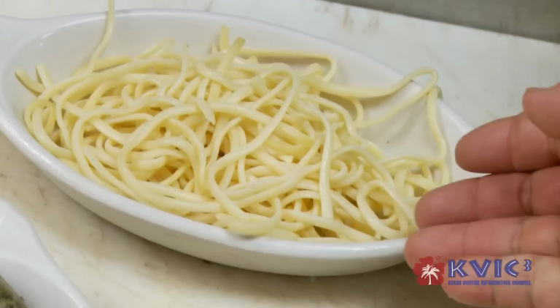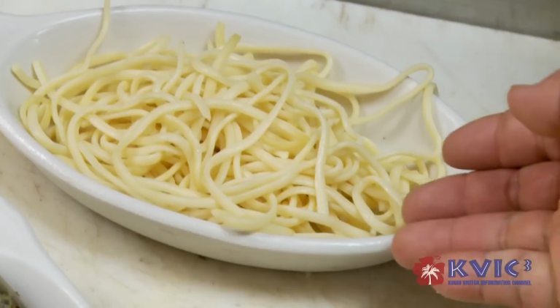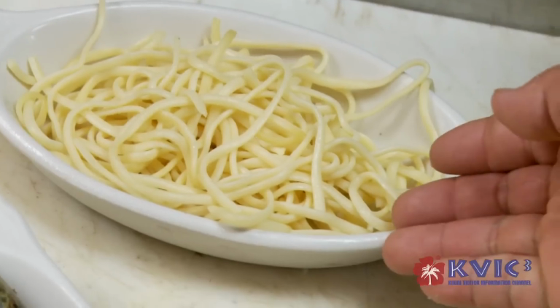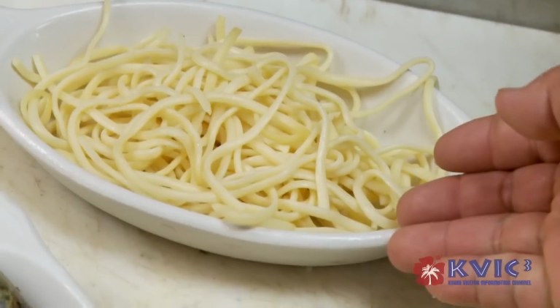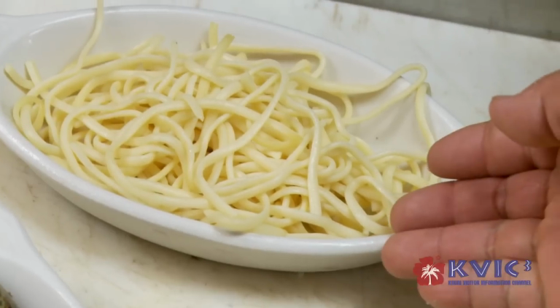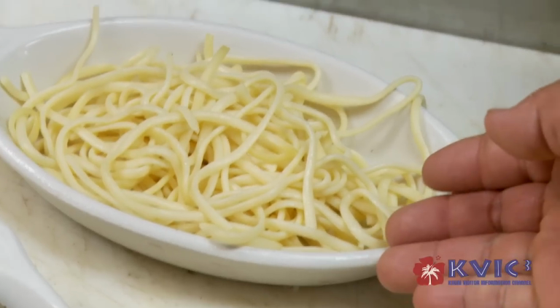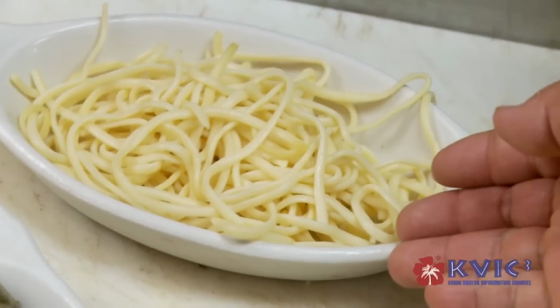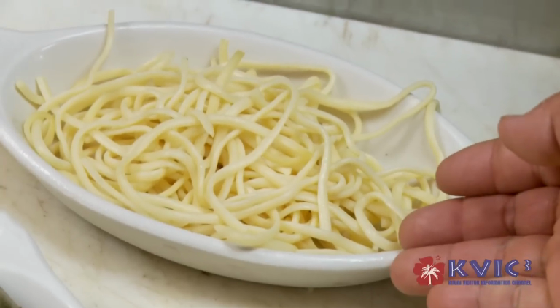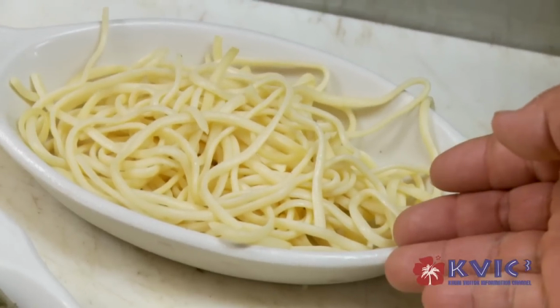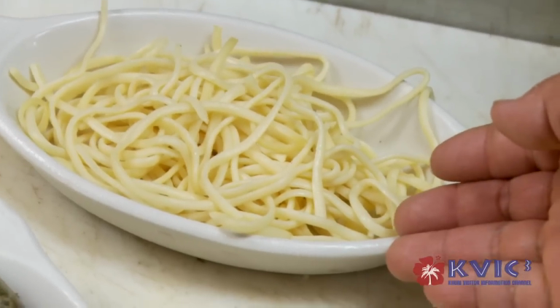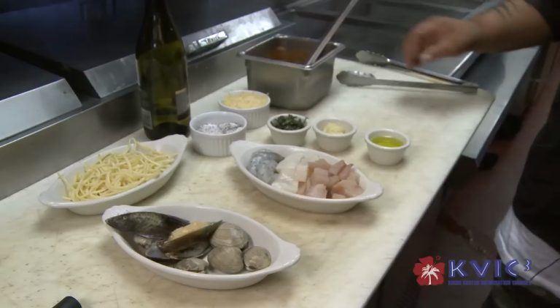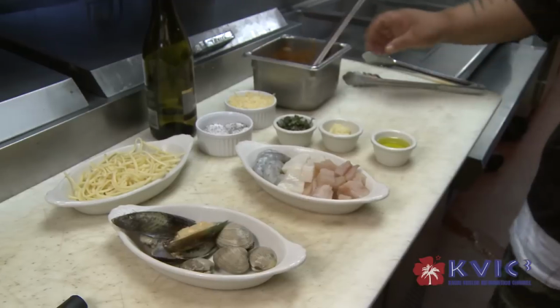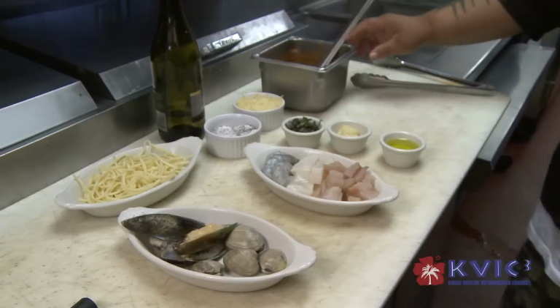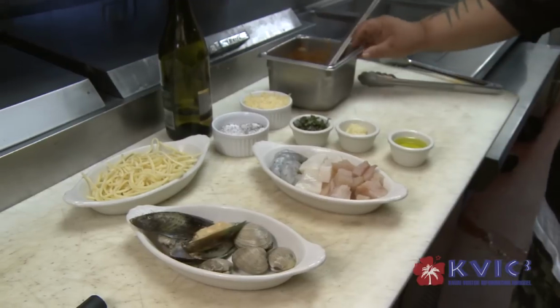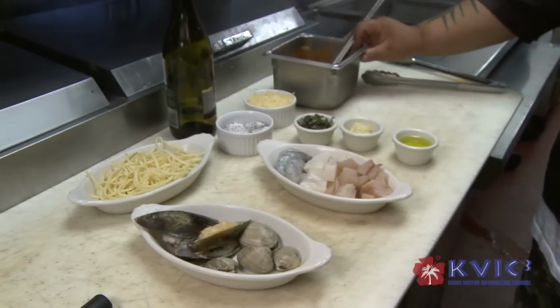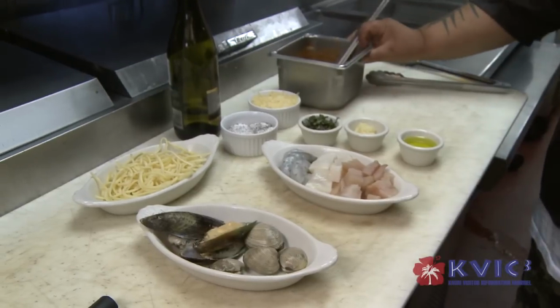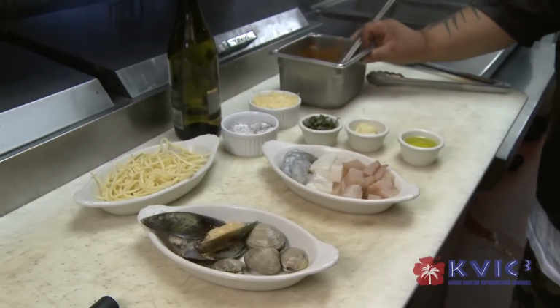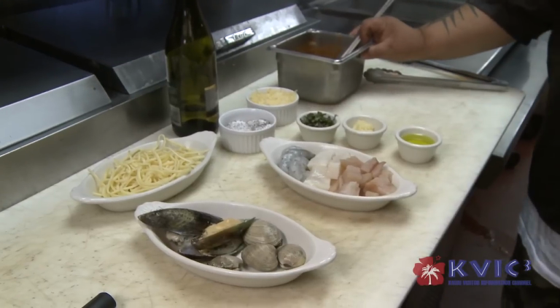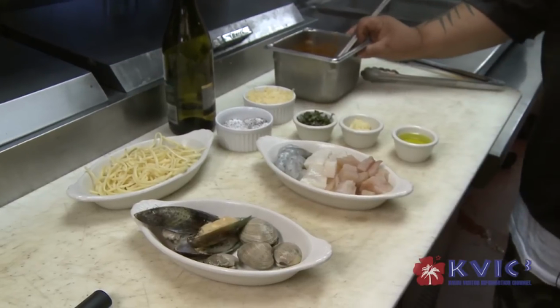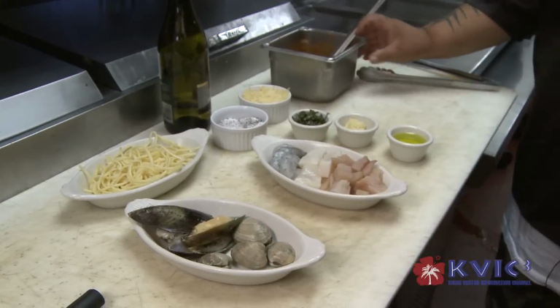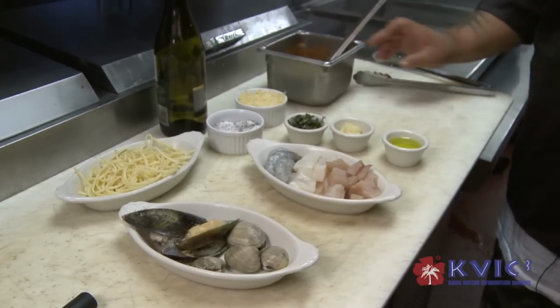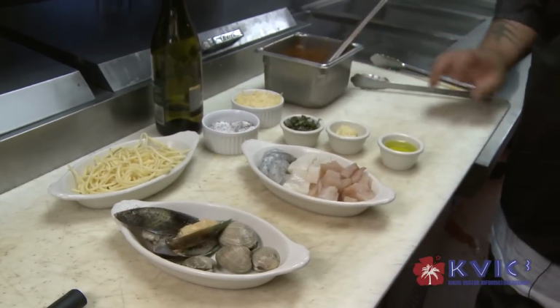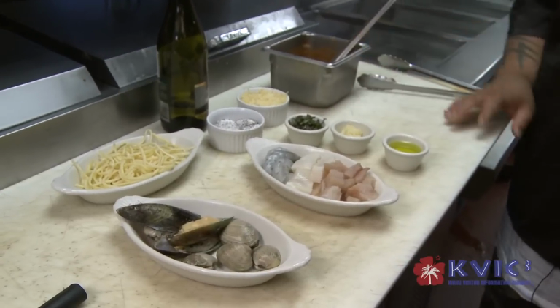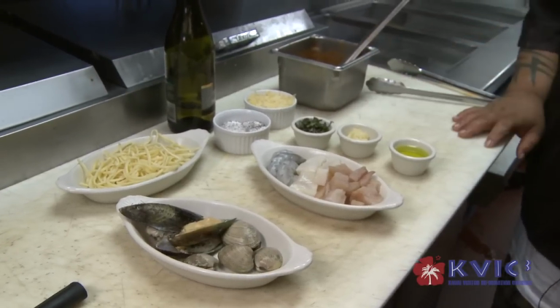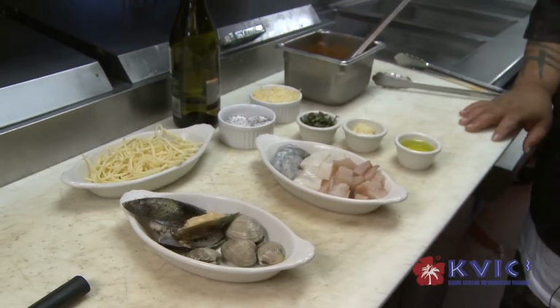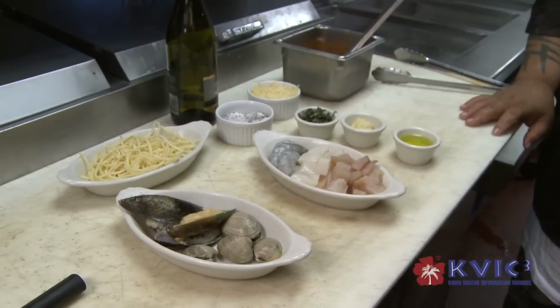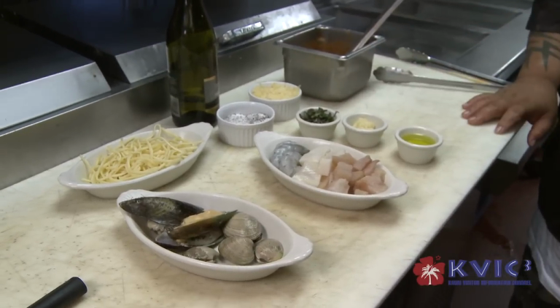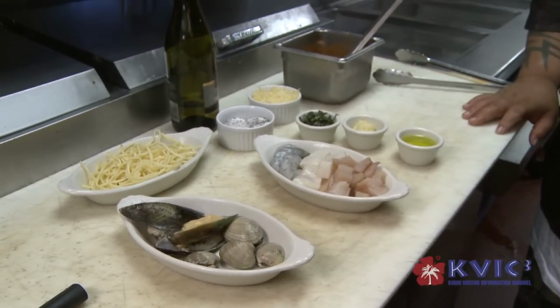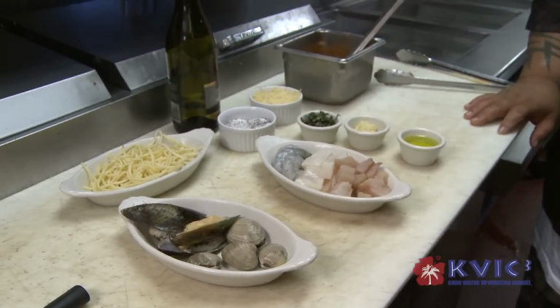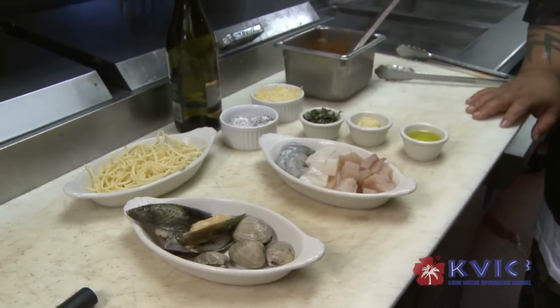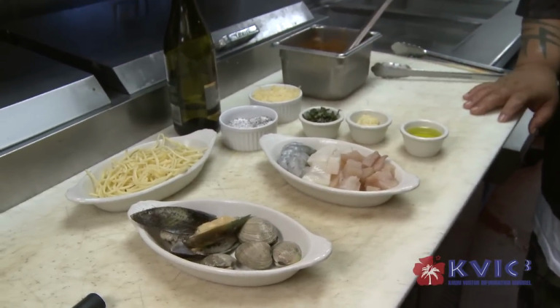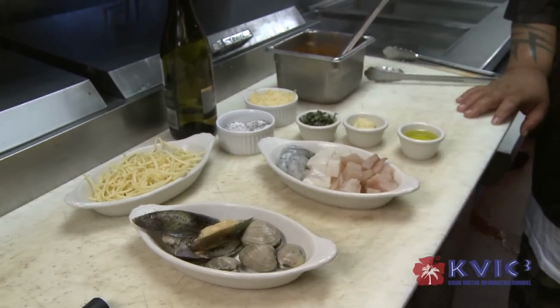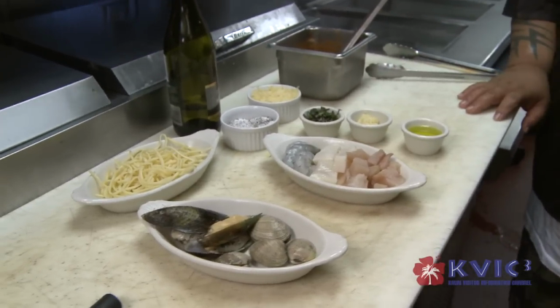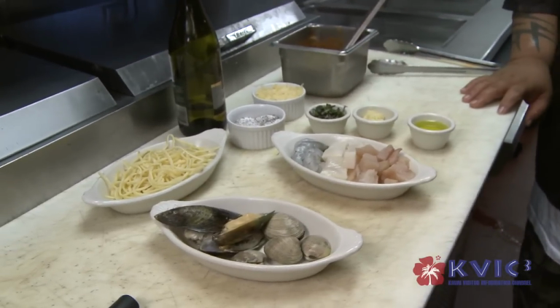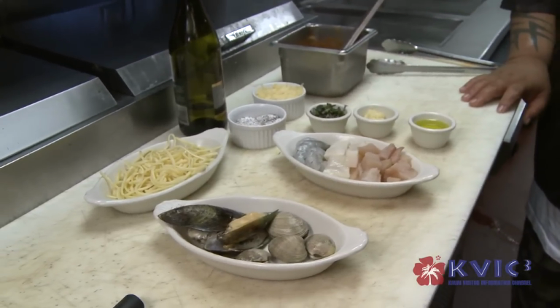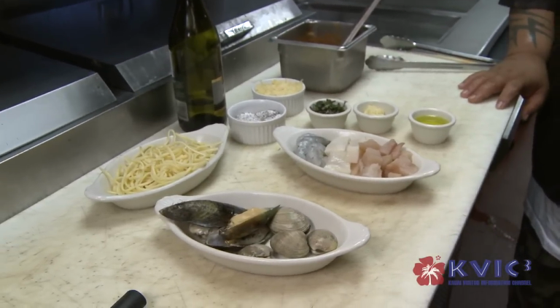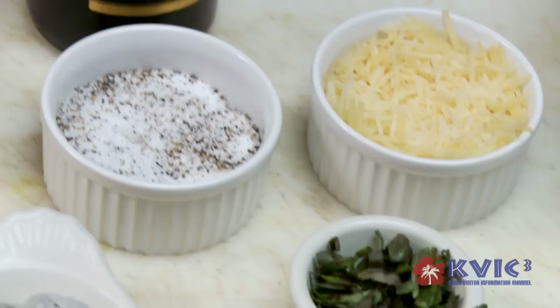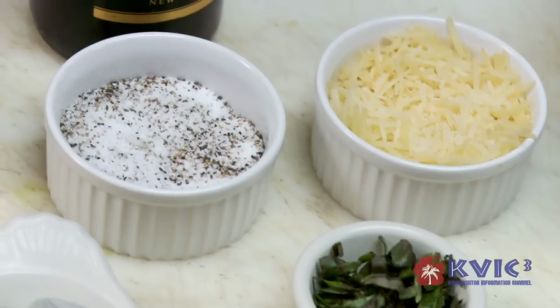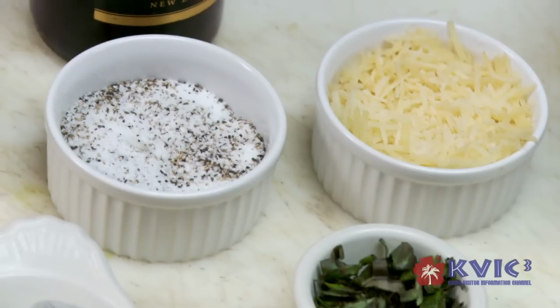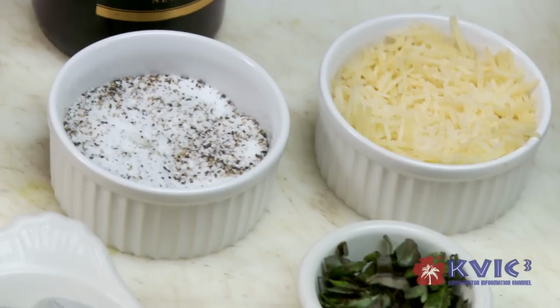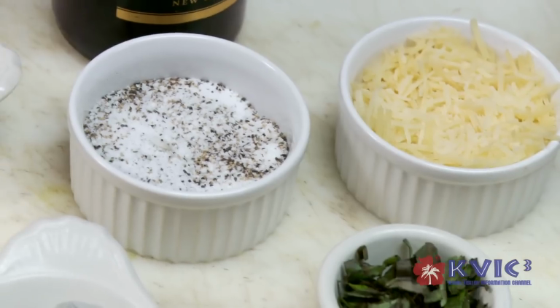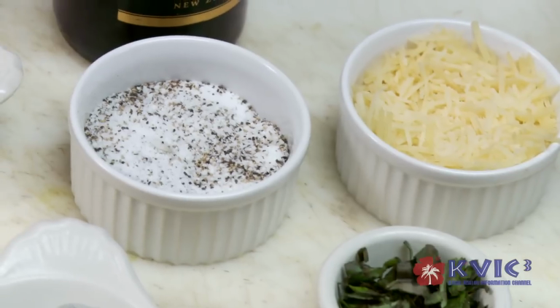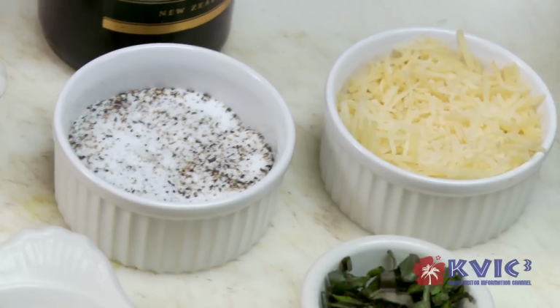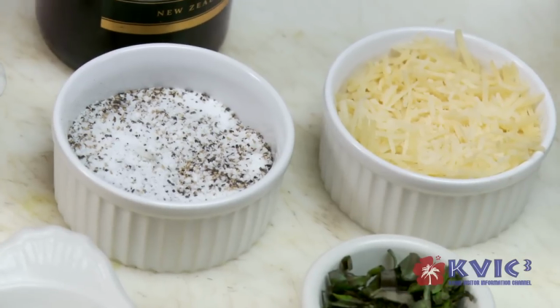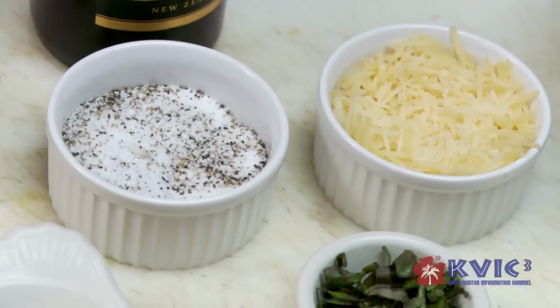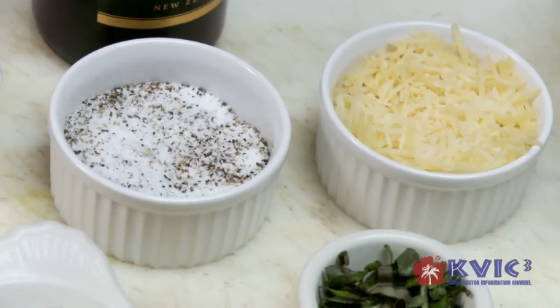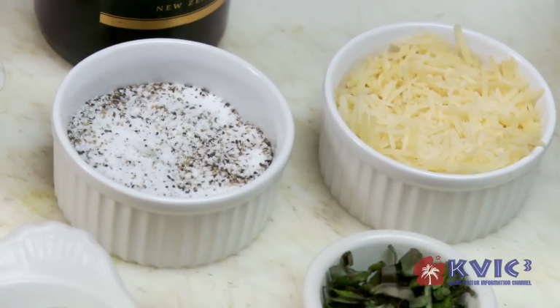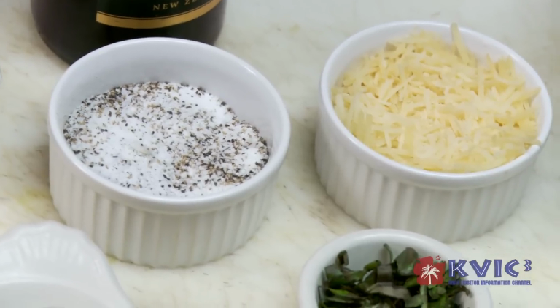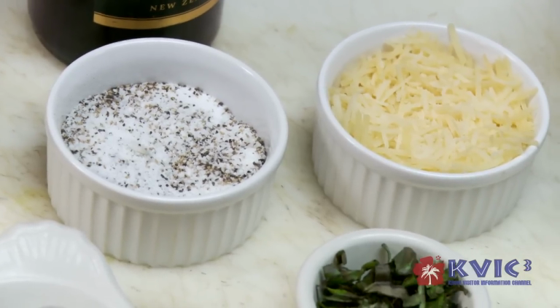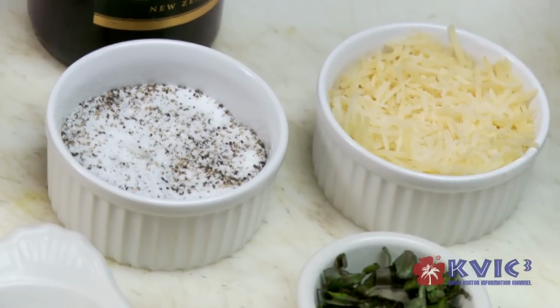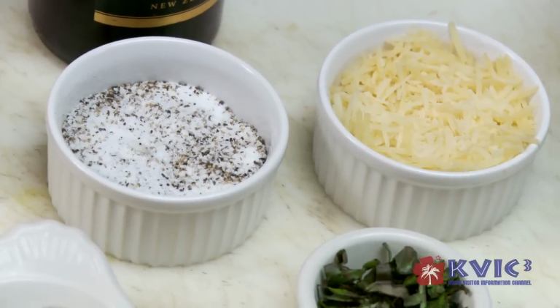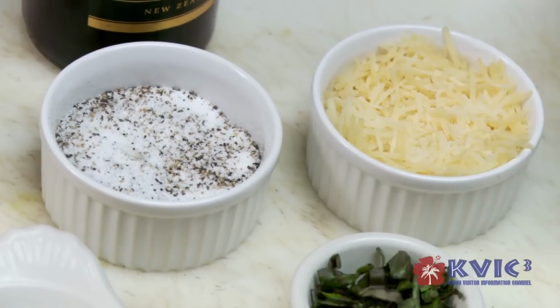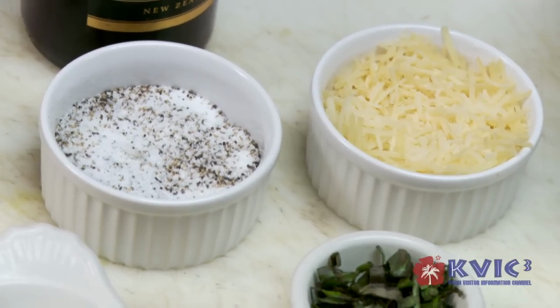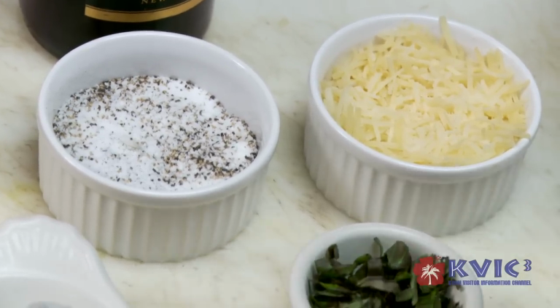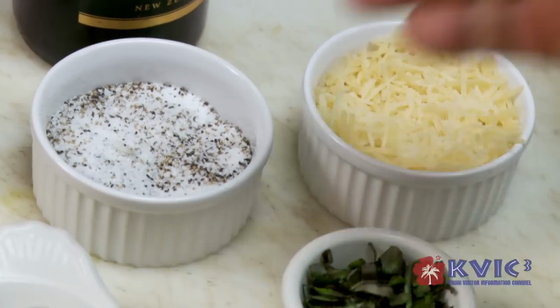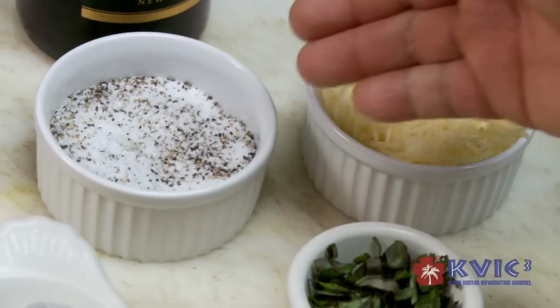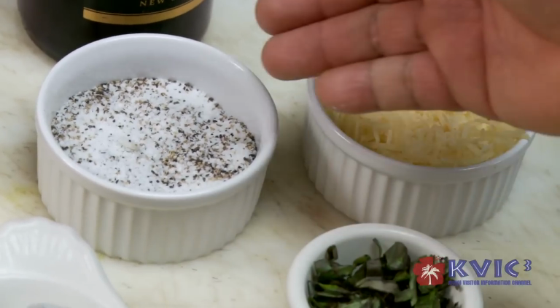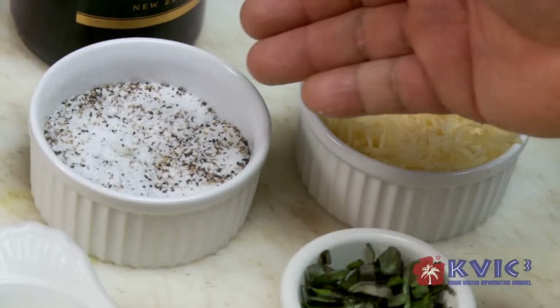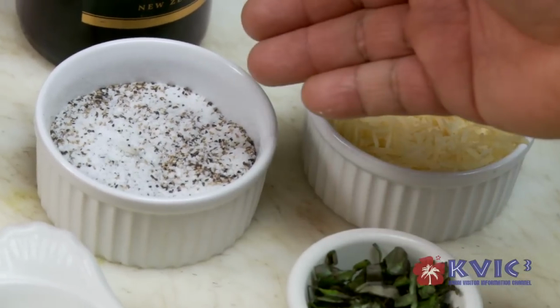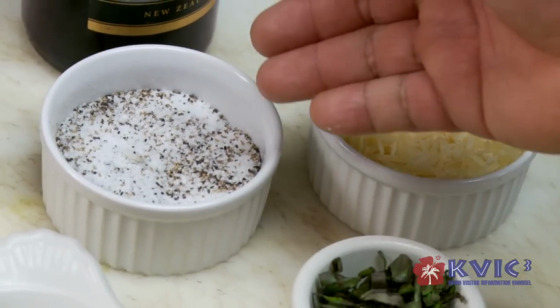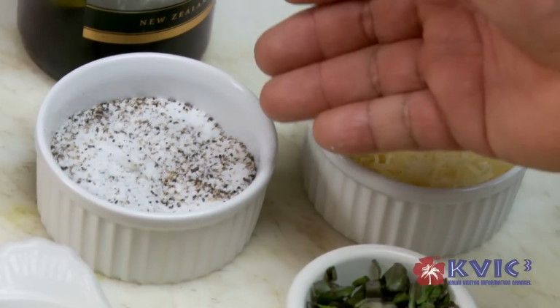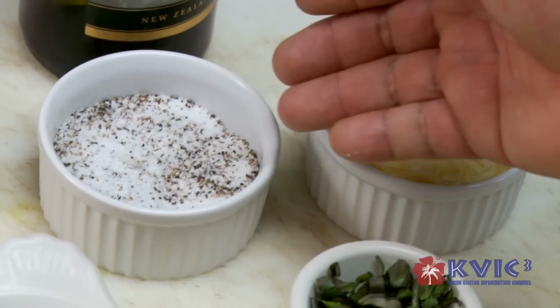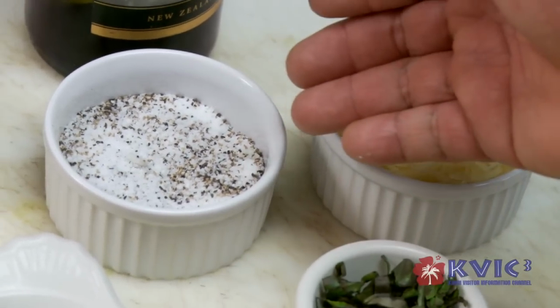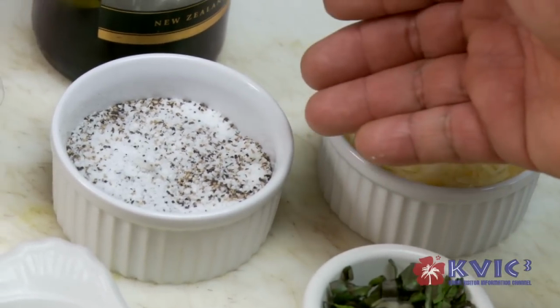Green-lipped mussels, linguine, marinara sauce — our homemade marinara sauce. And here we have some Parmesan cheese and definitely salt and pepper.